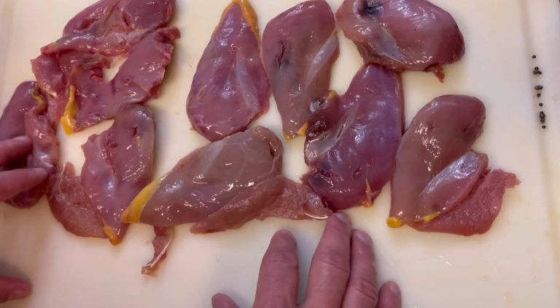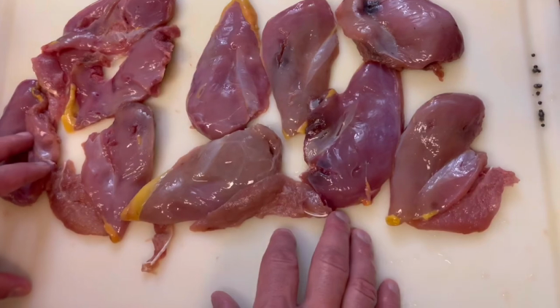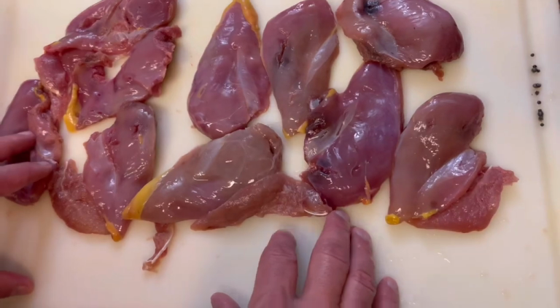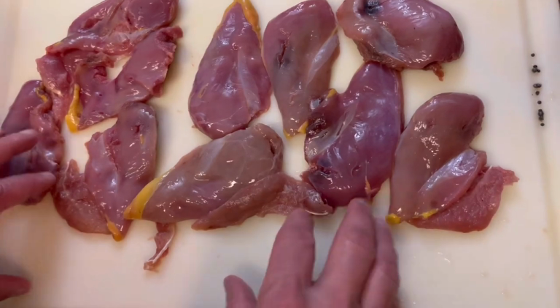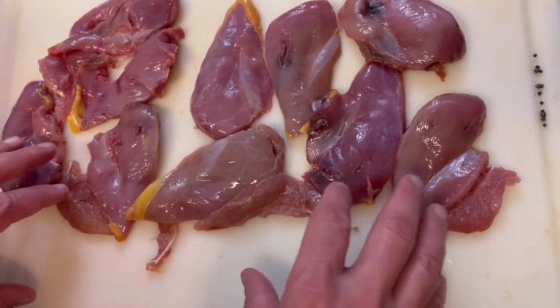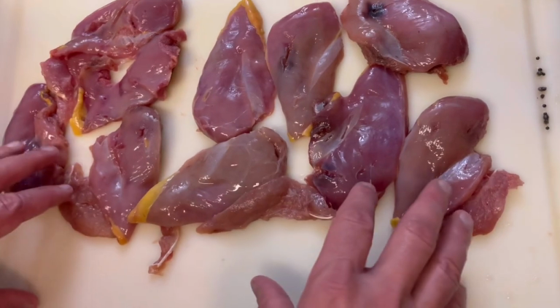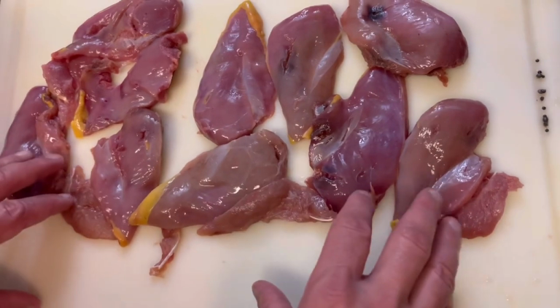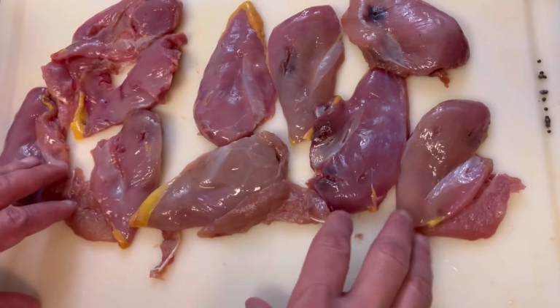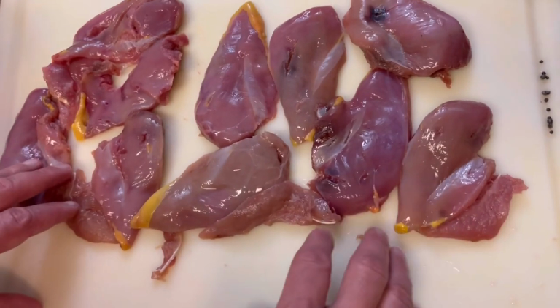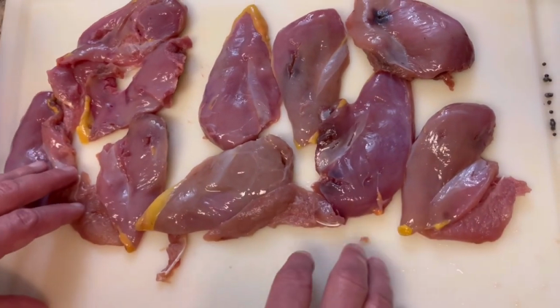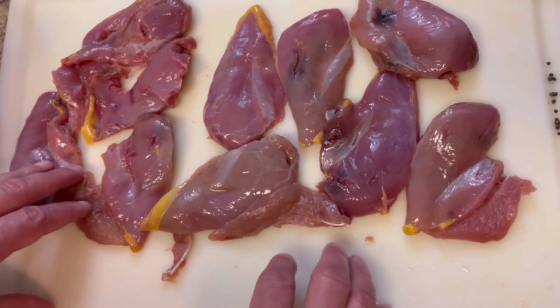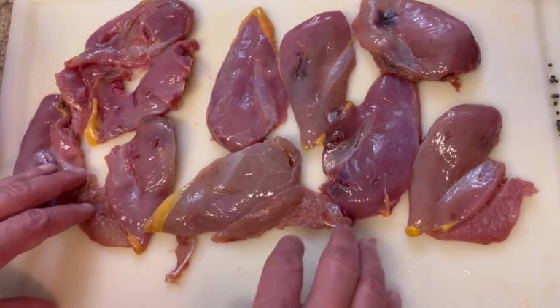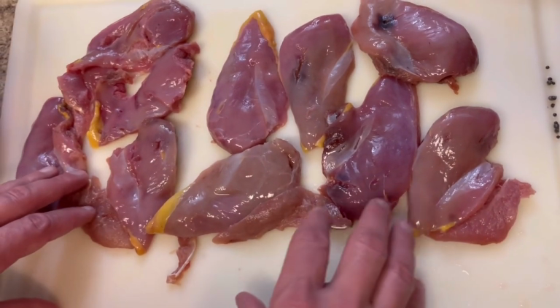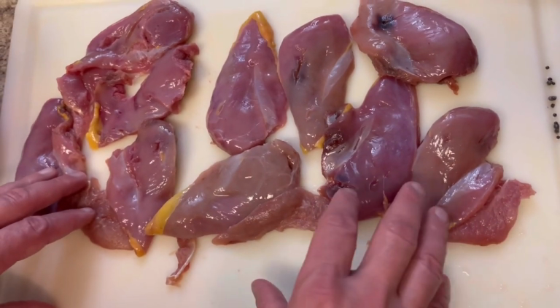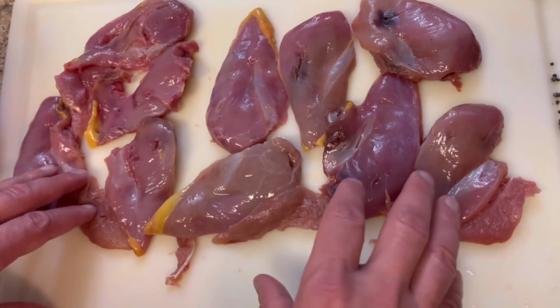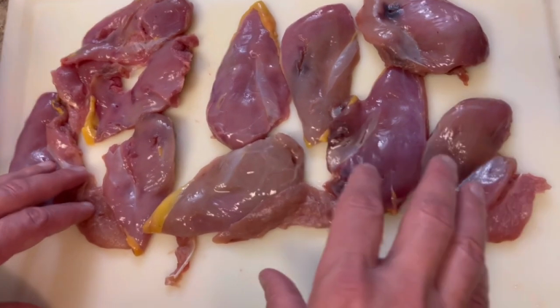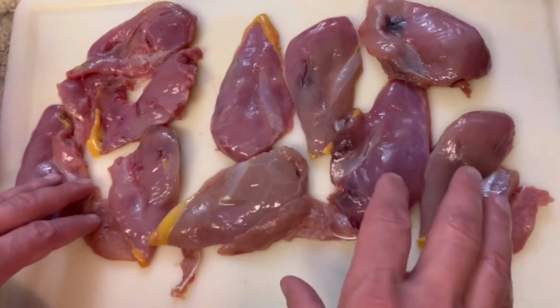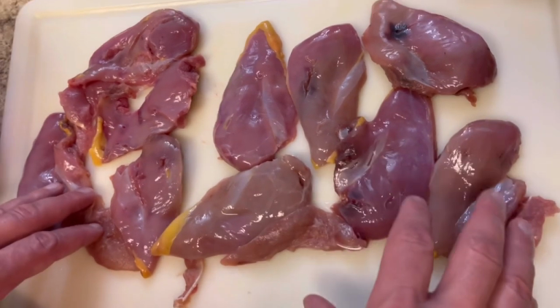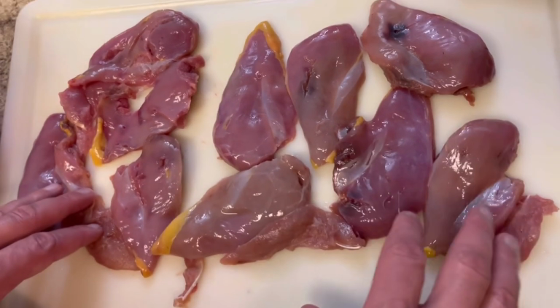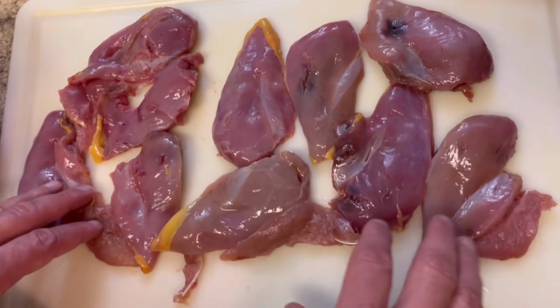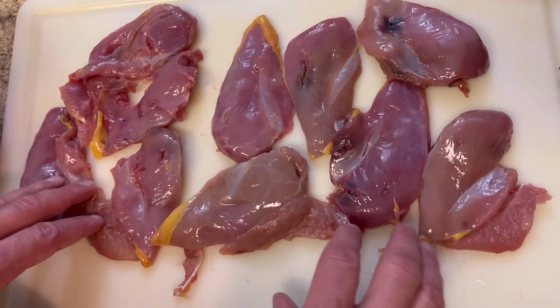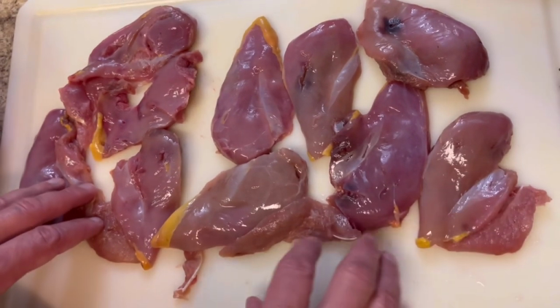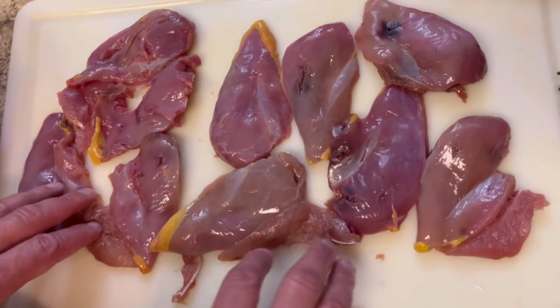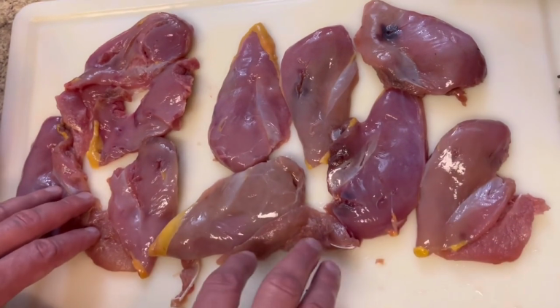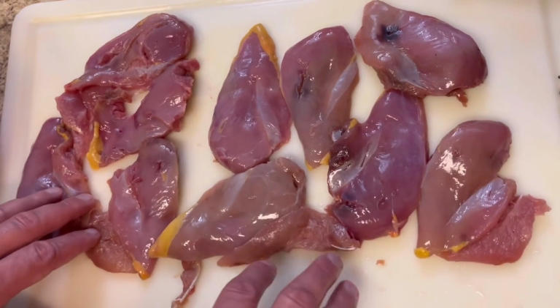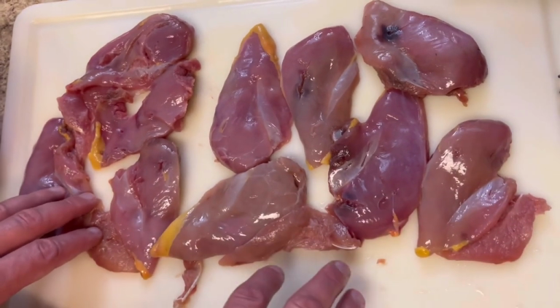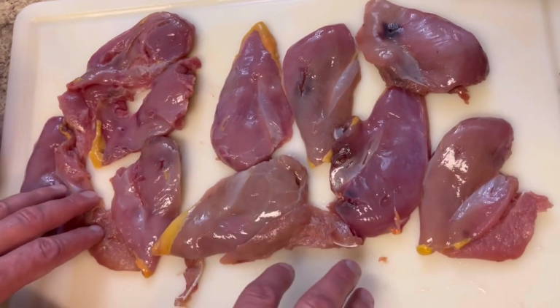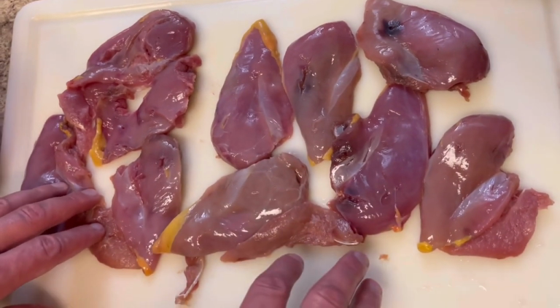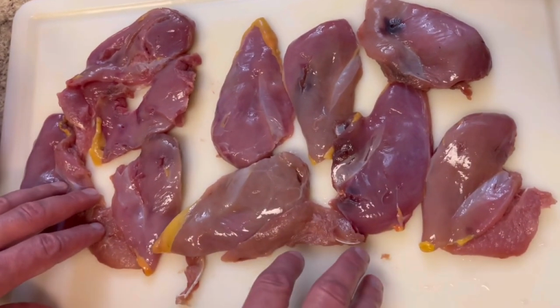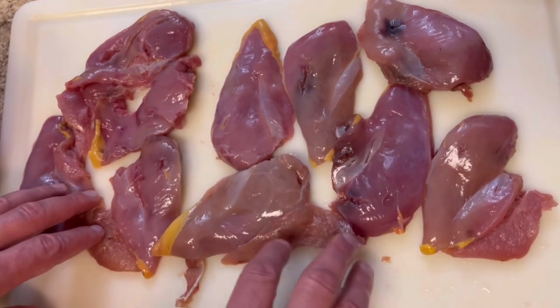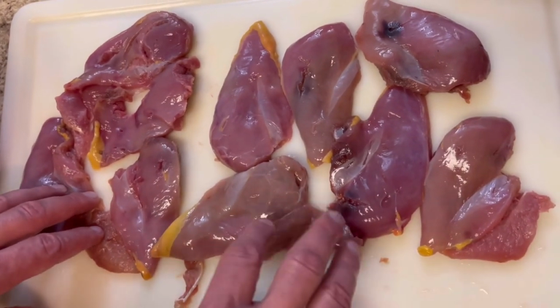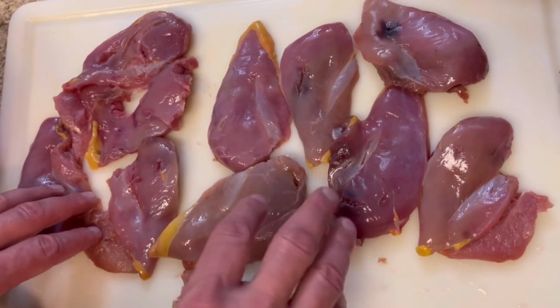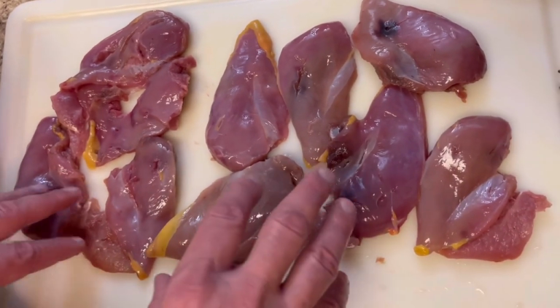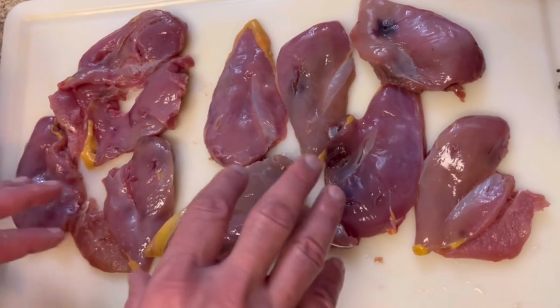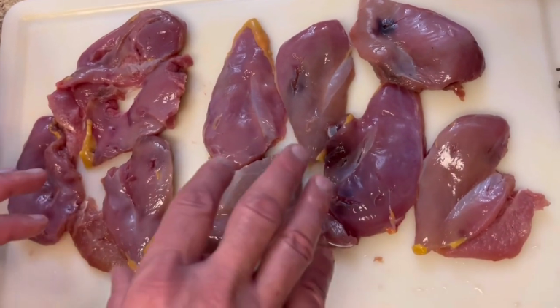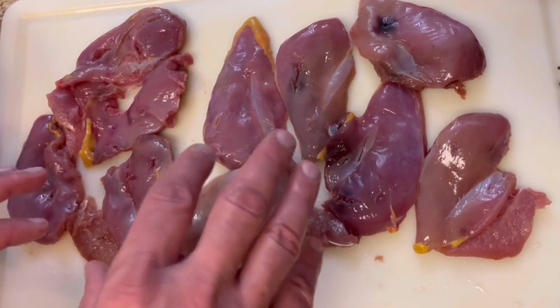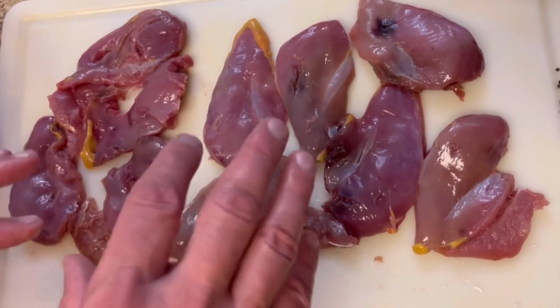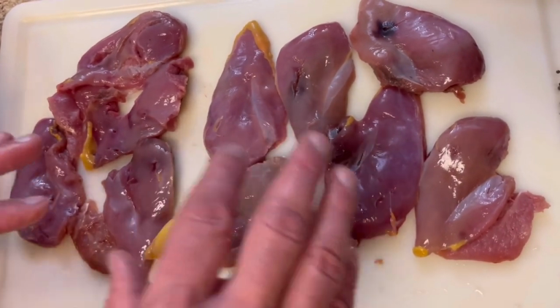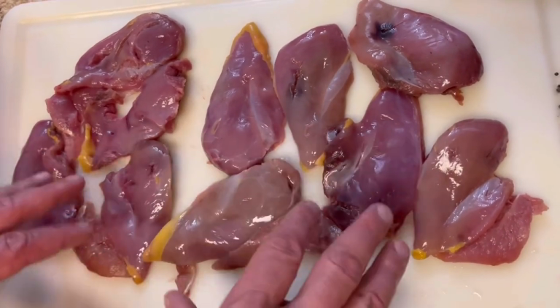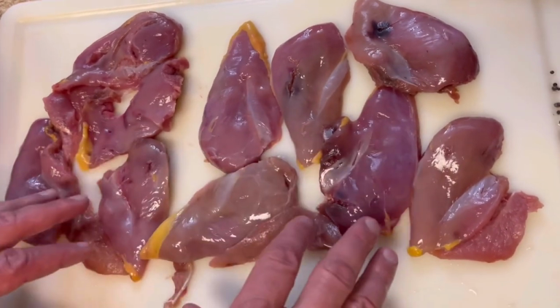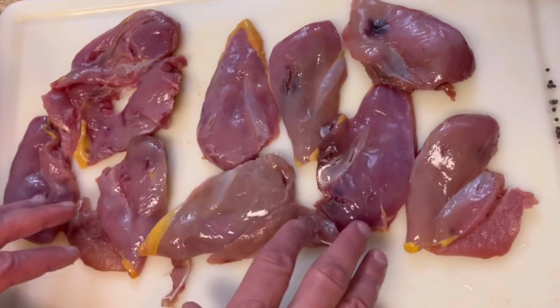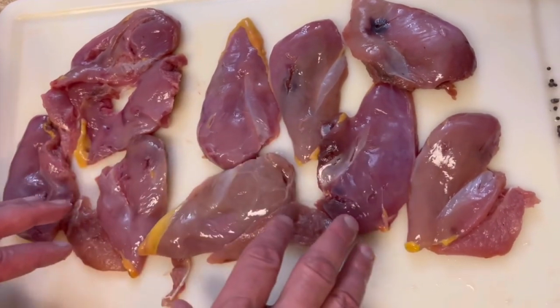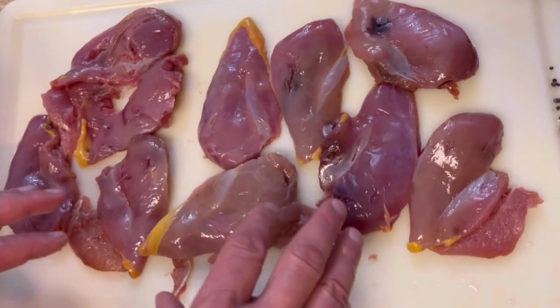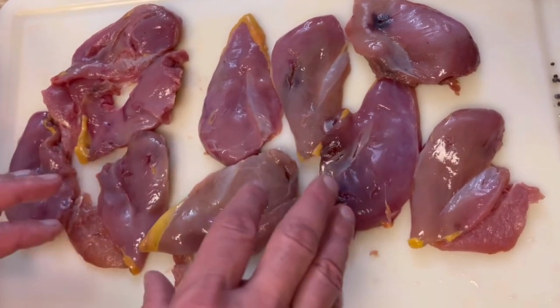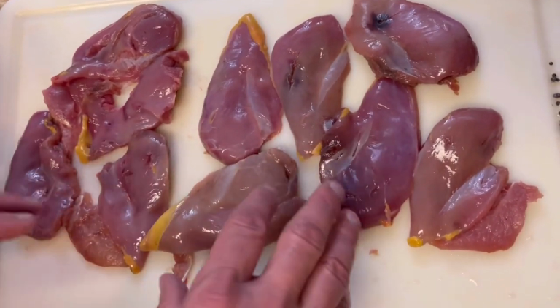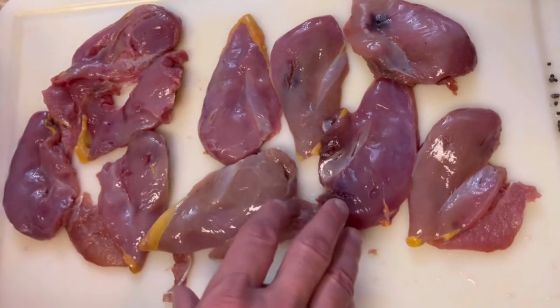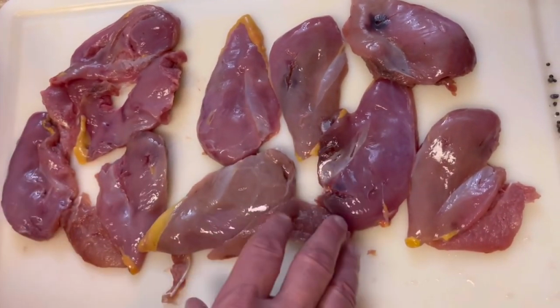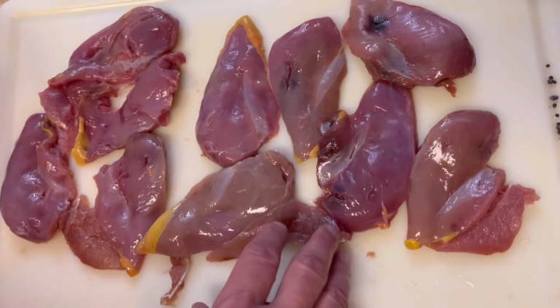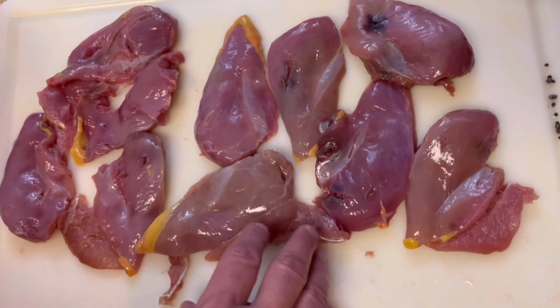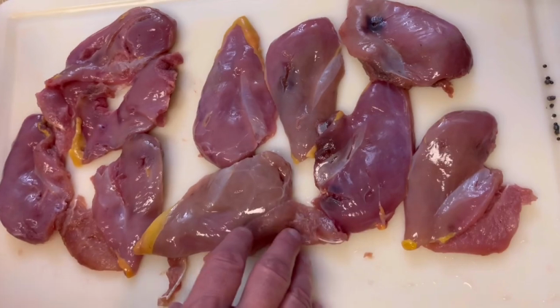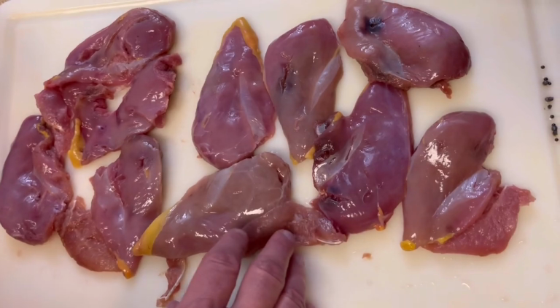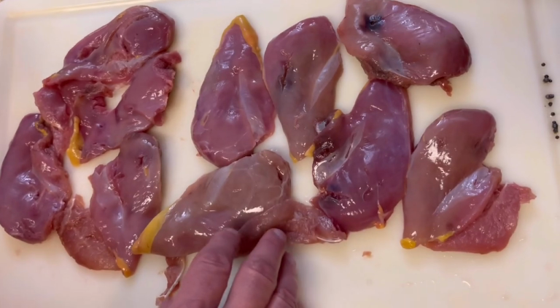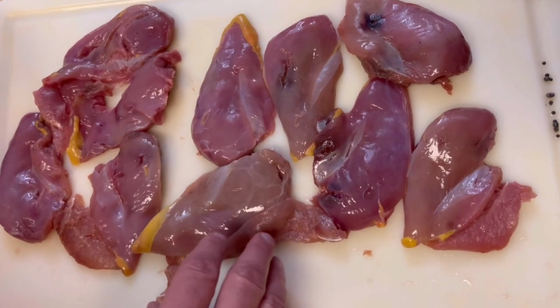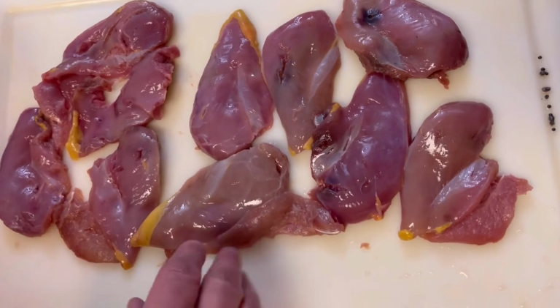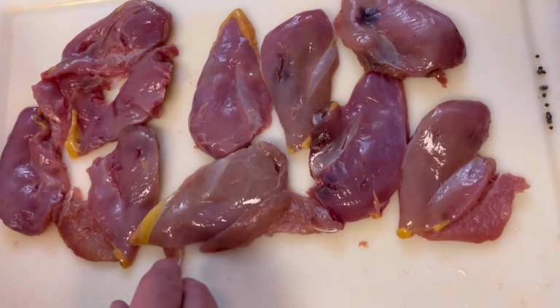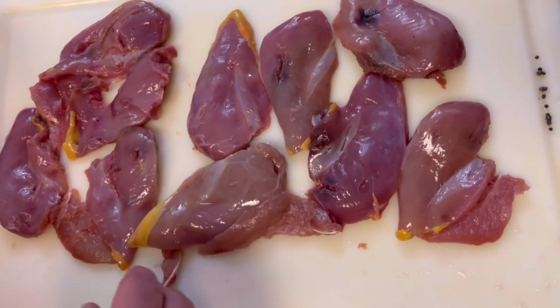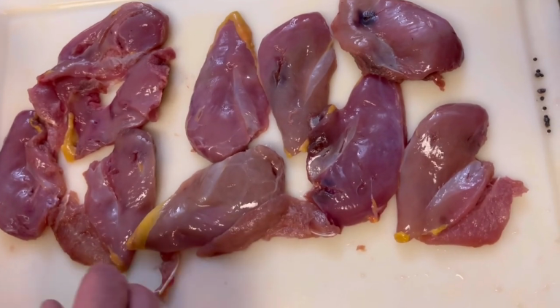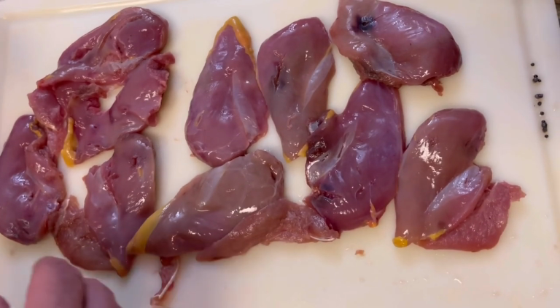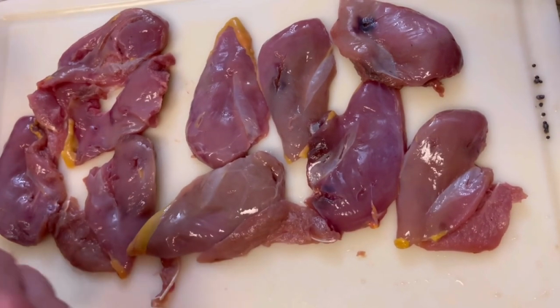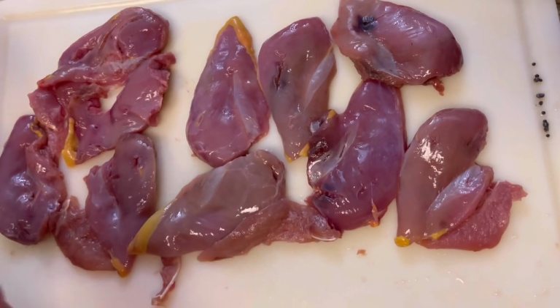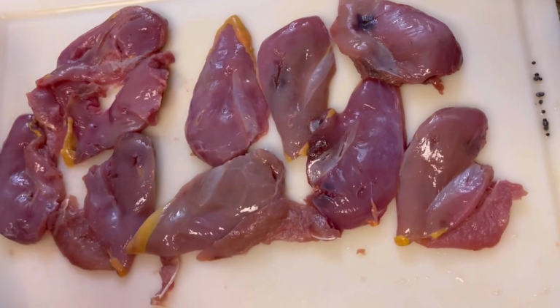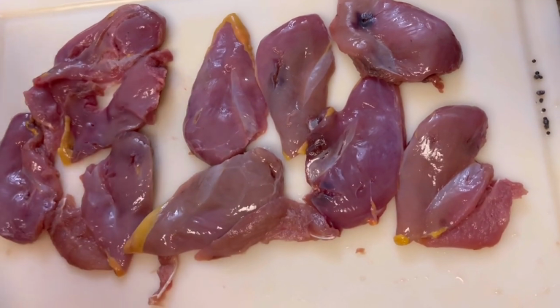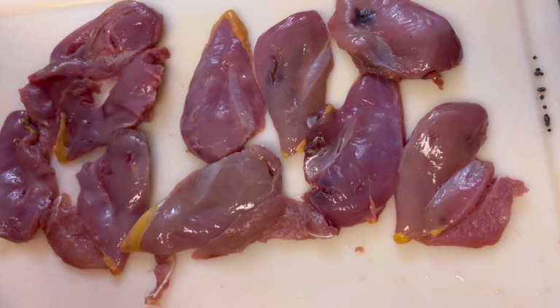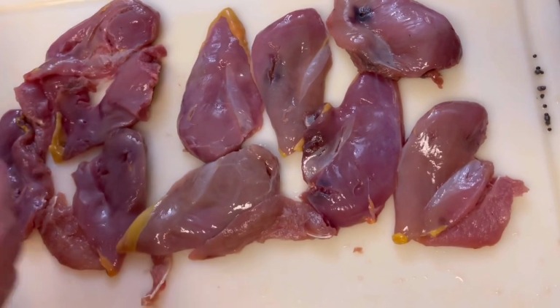Oddball here, welcome to the kitchen. We've got ourselves some nice, delicious pheasant breasts.